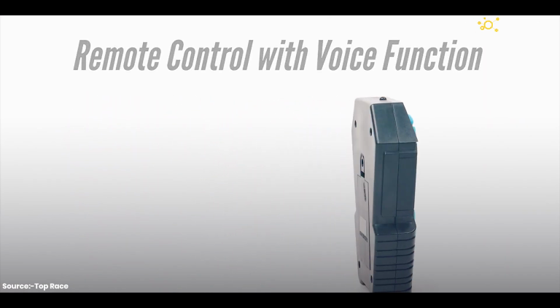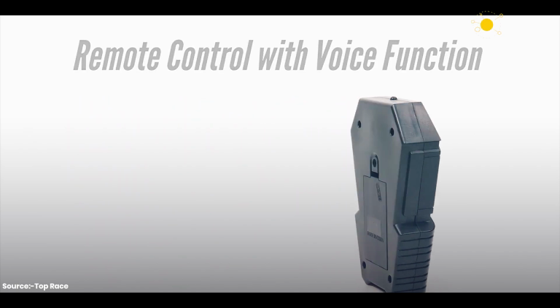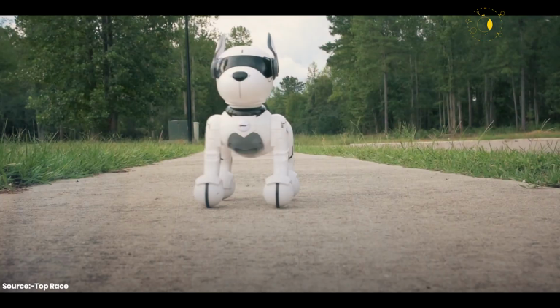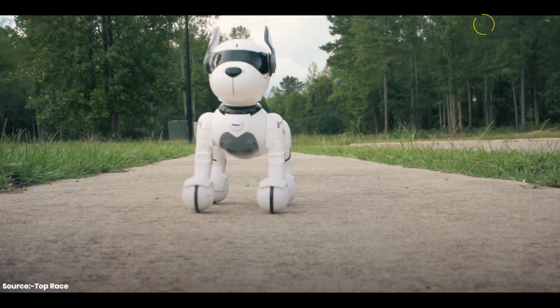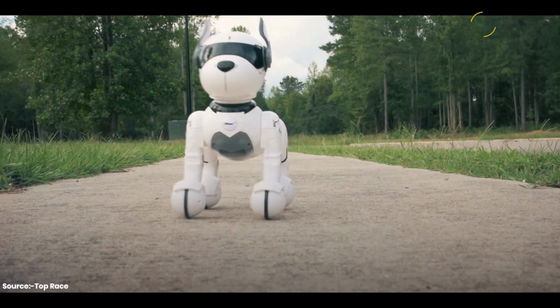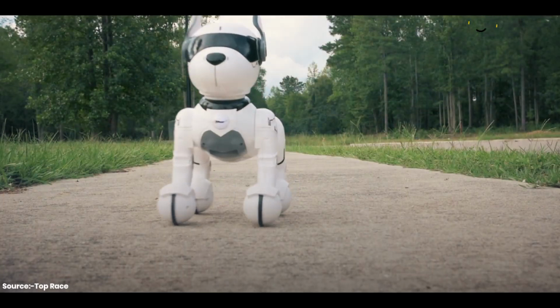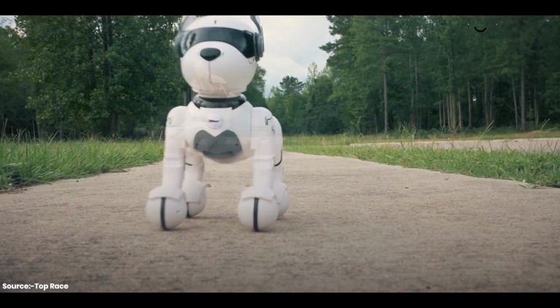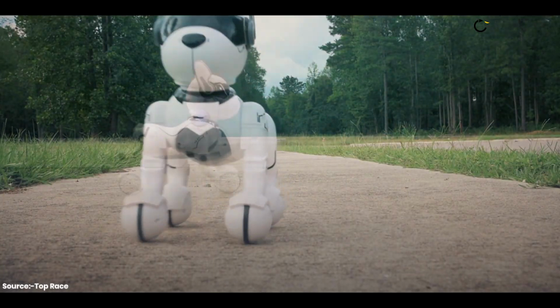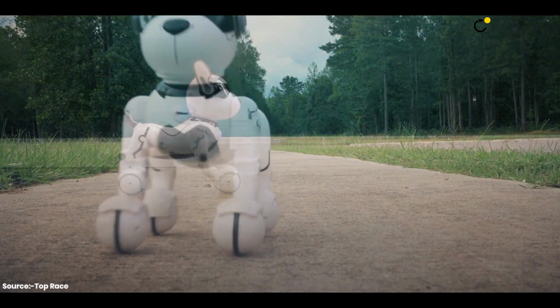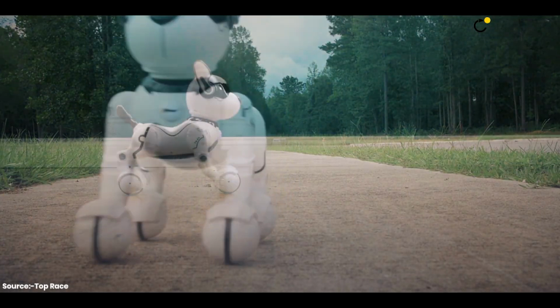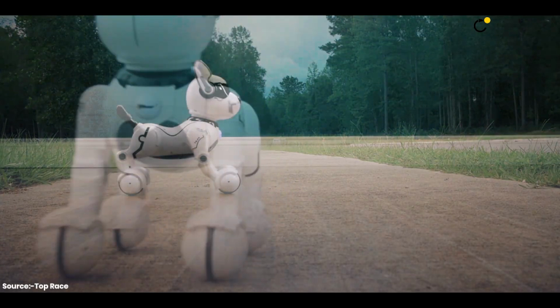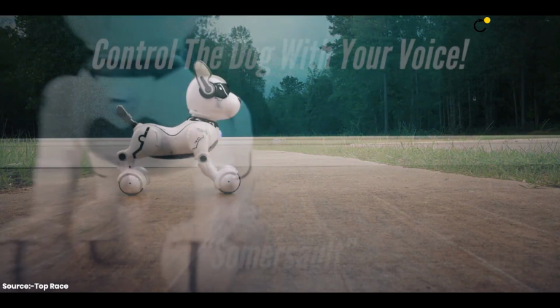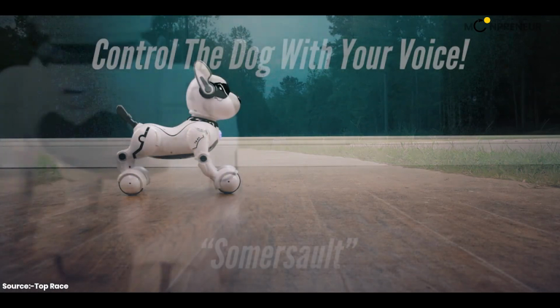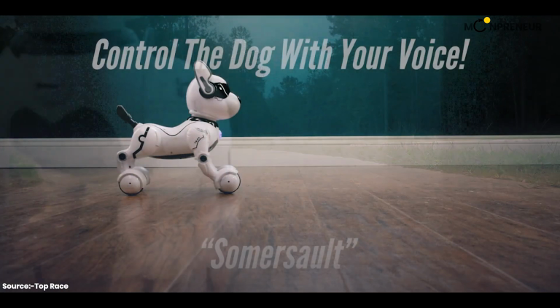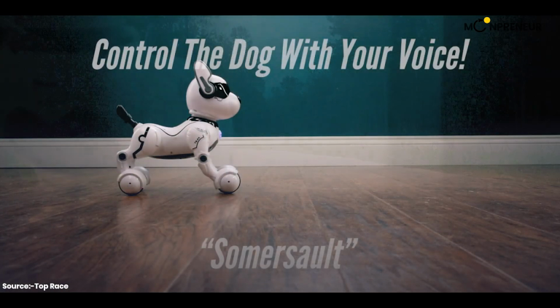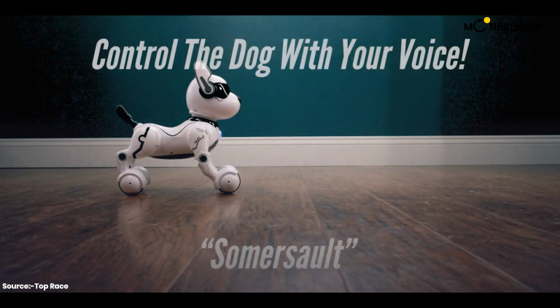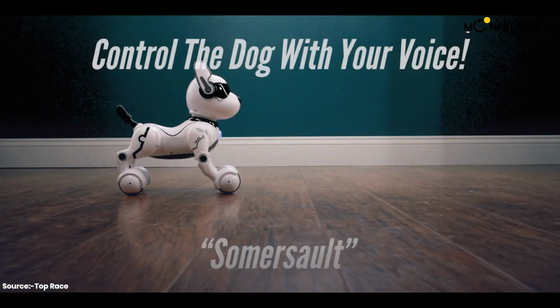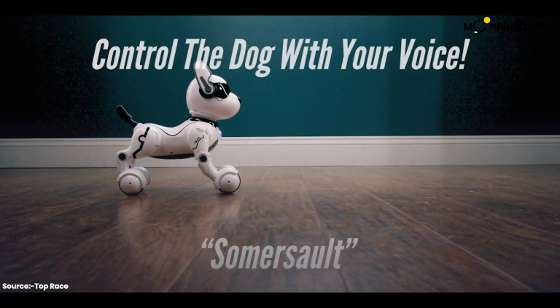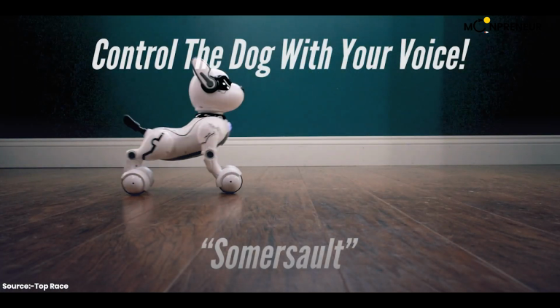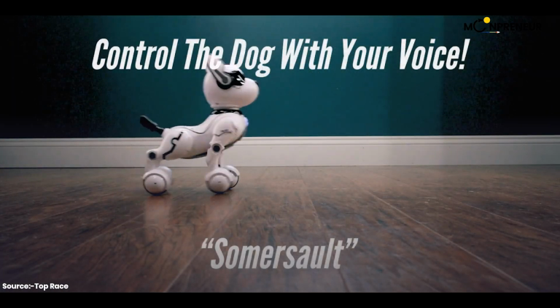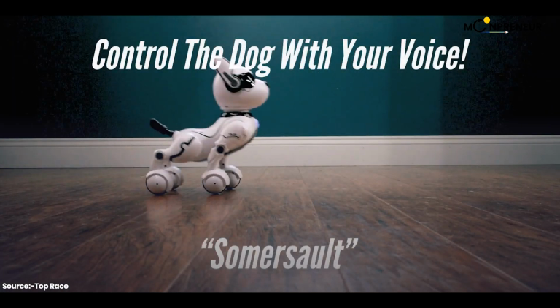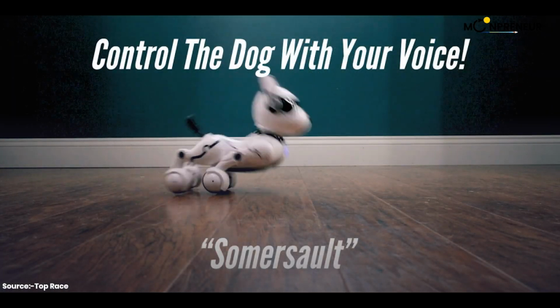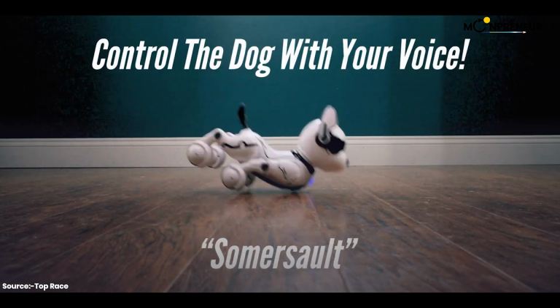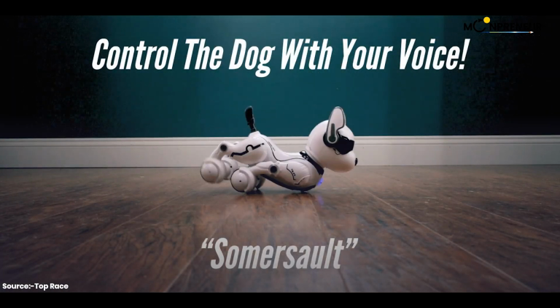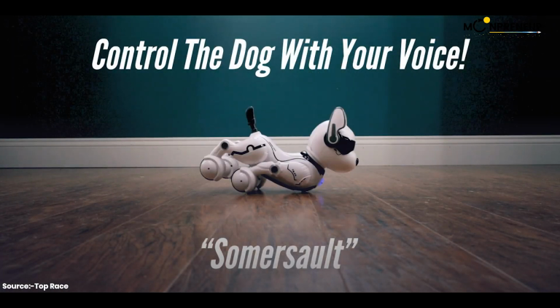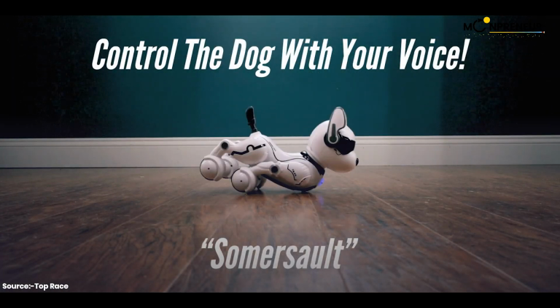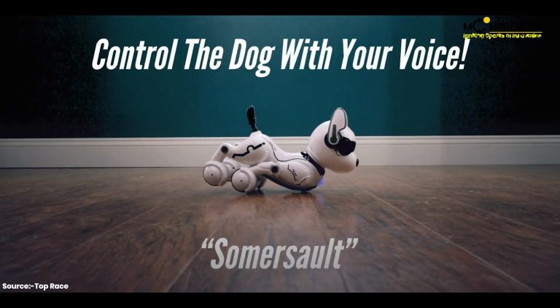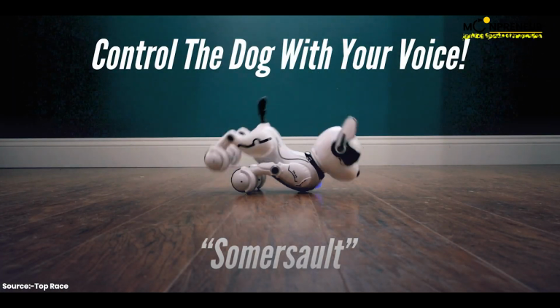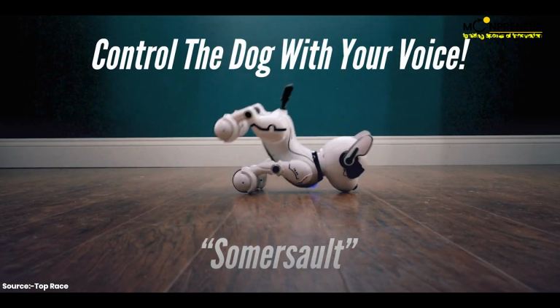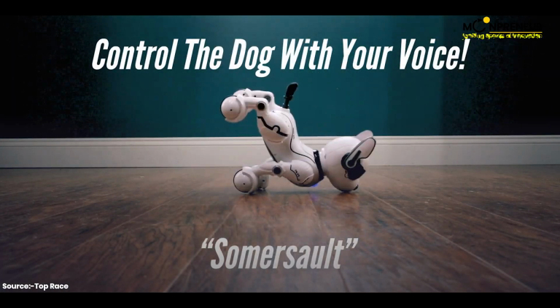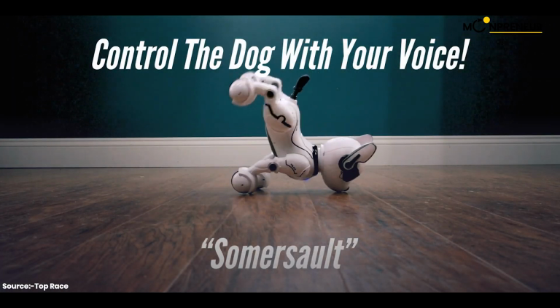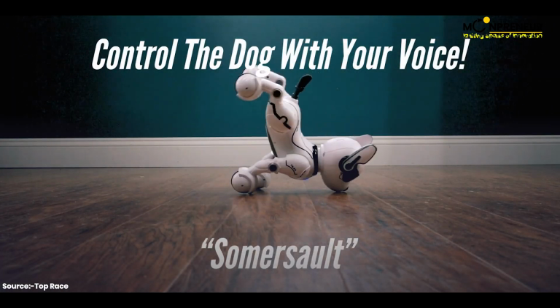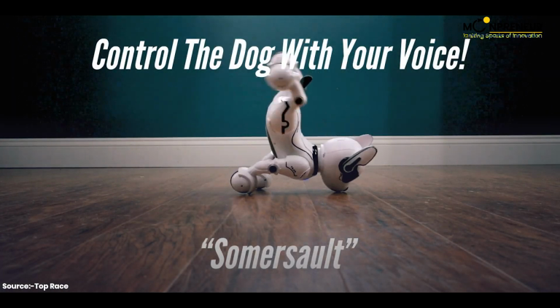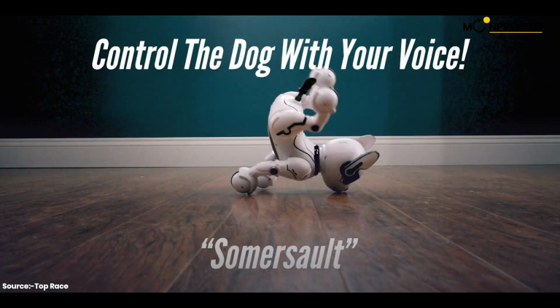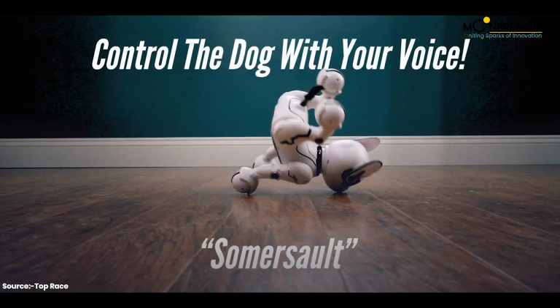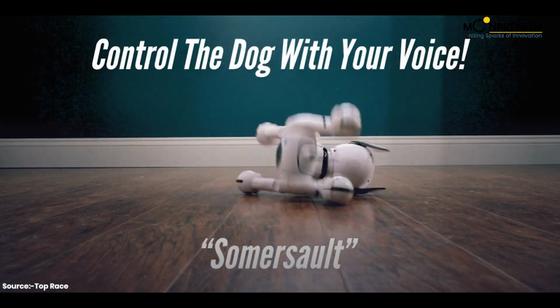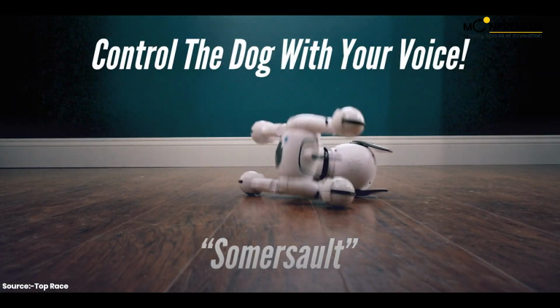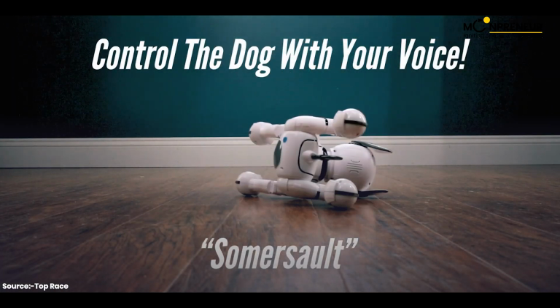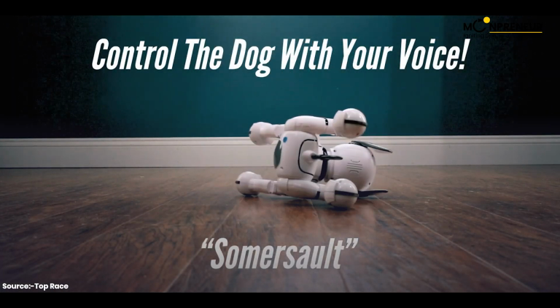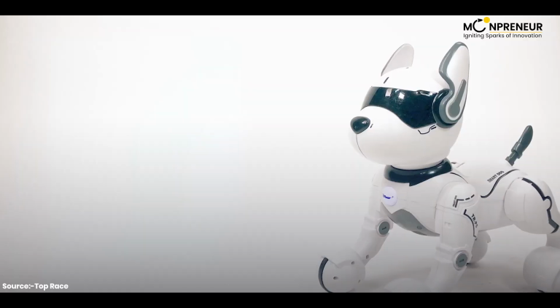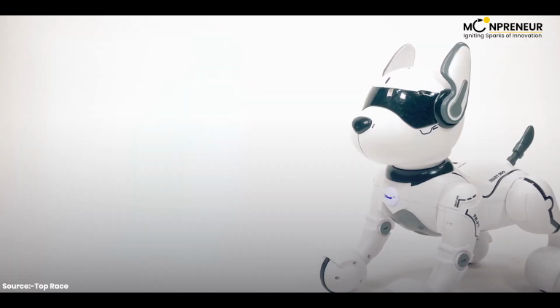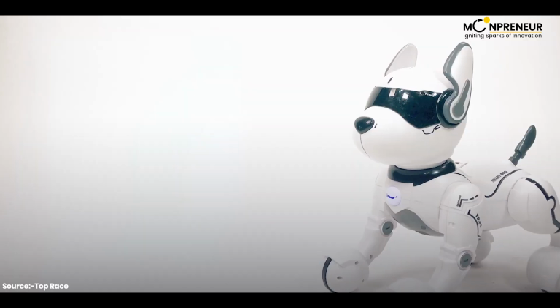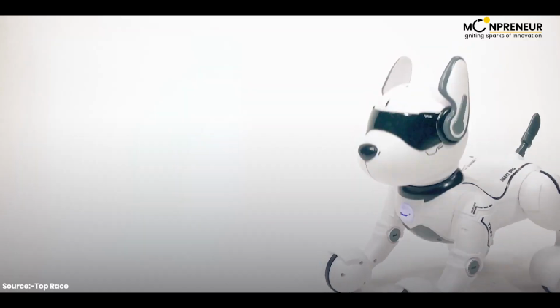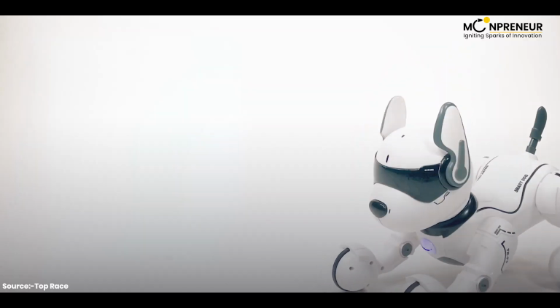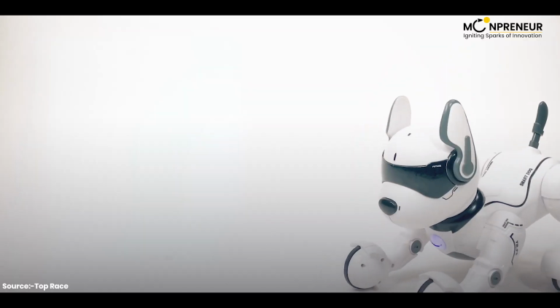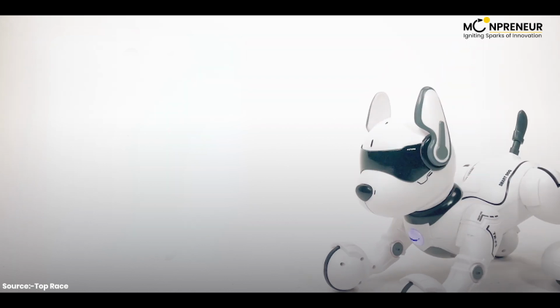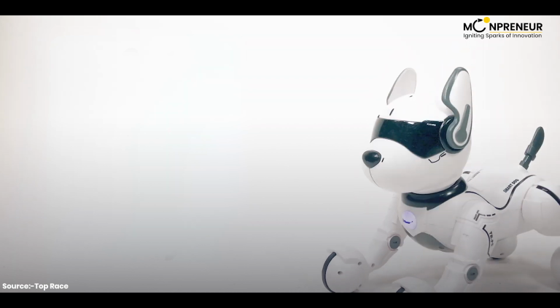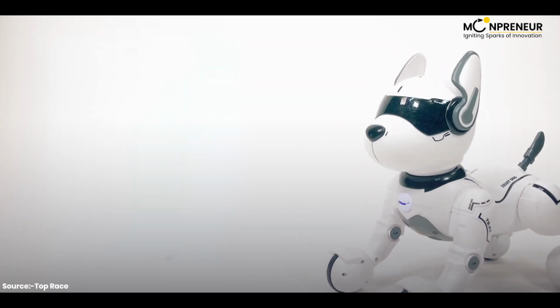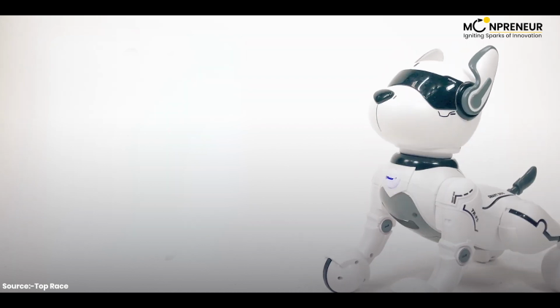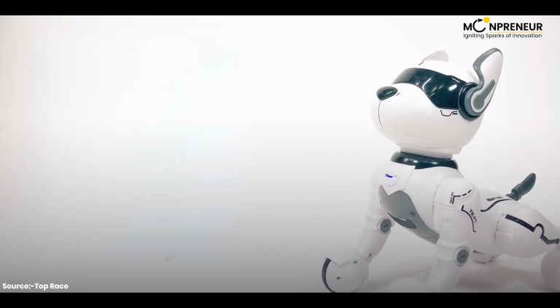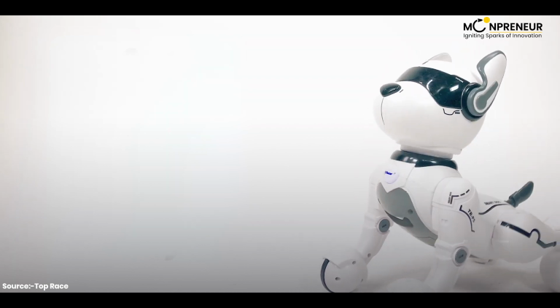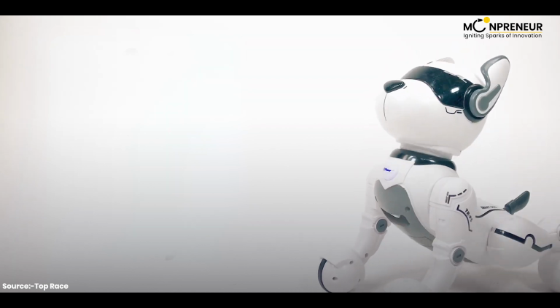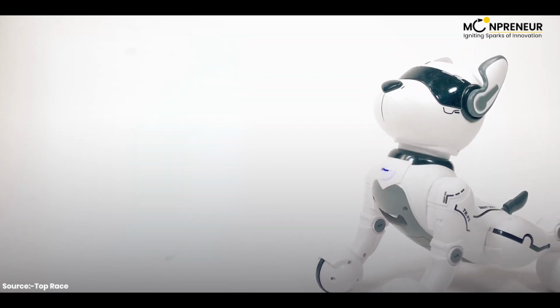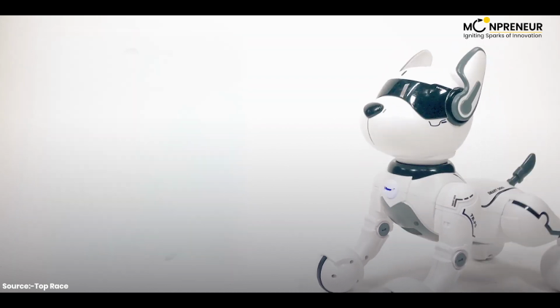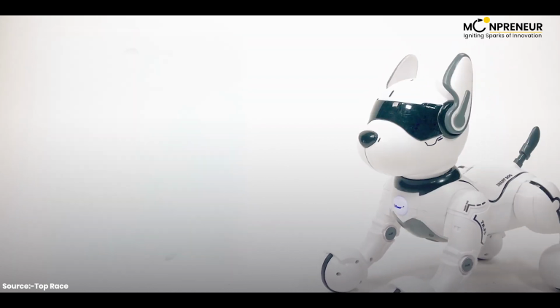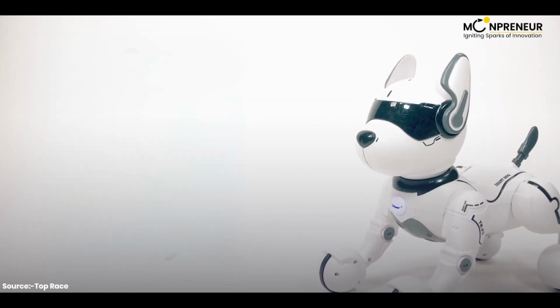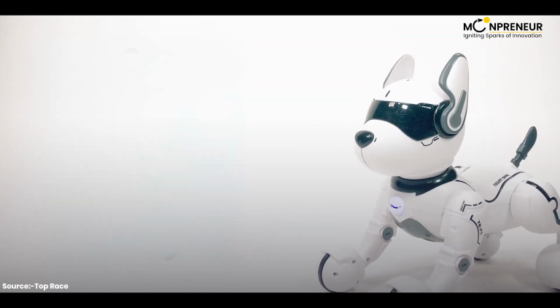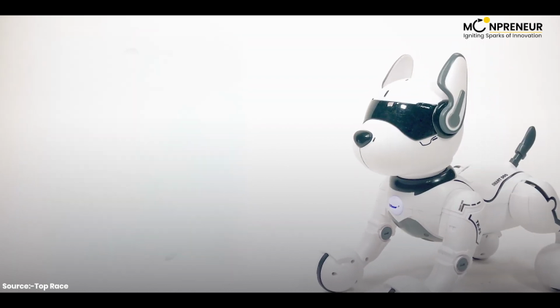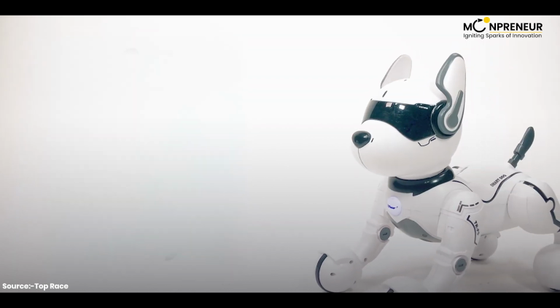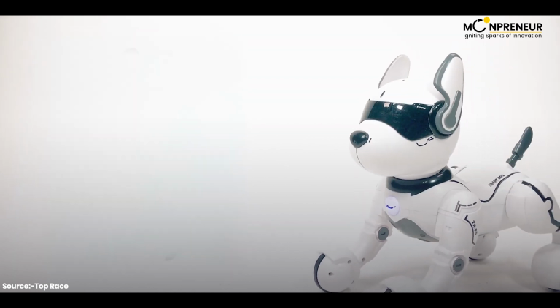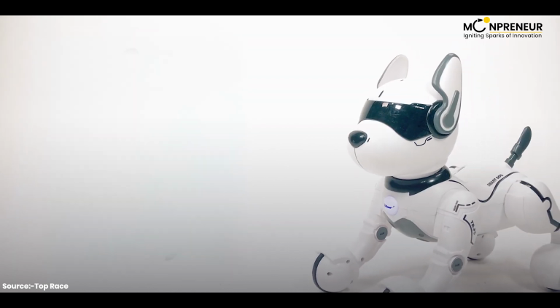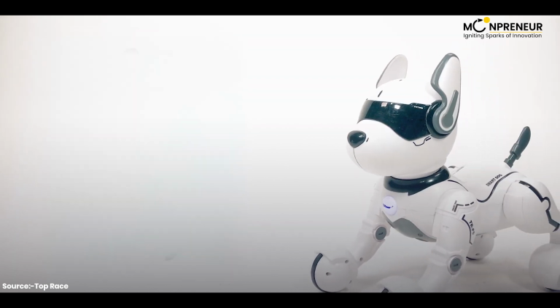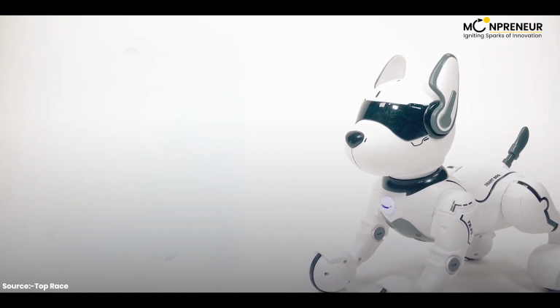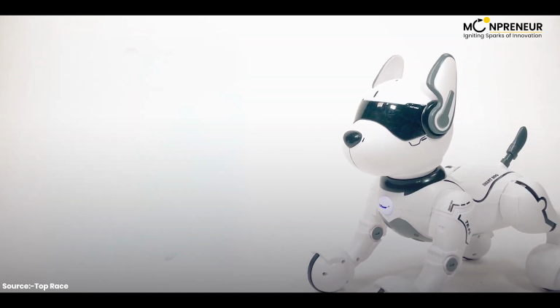Take it for walks, make it do somersaults, and even control it using your voice. It even imitates other animals.